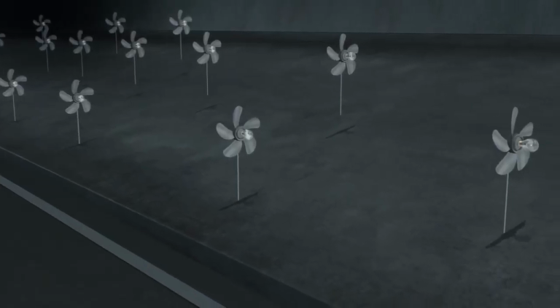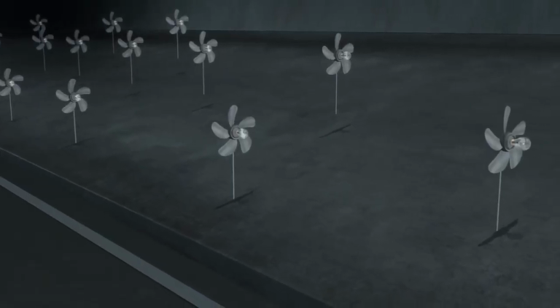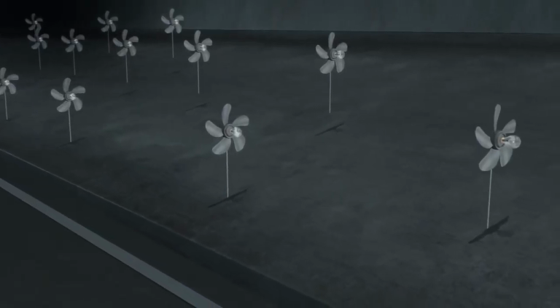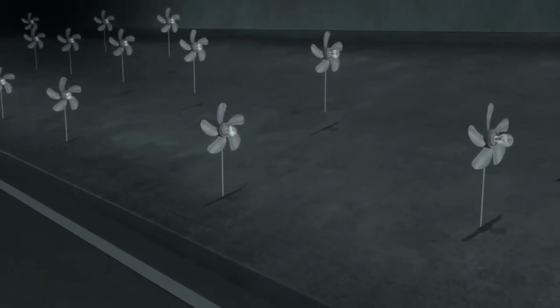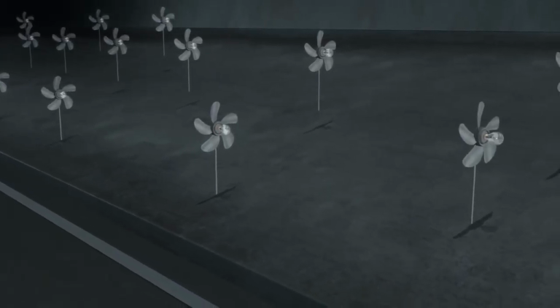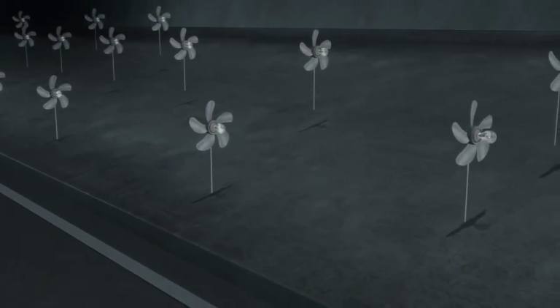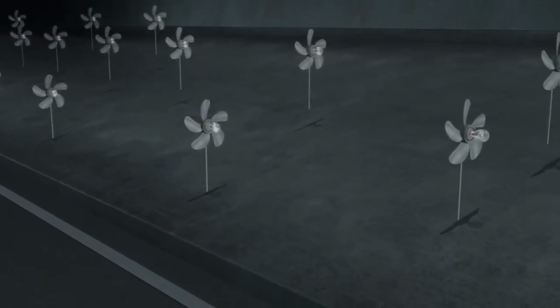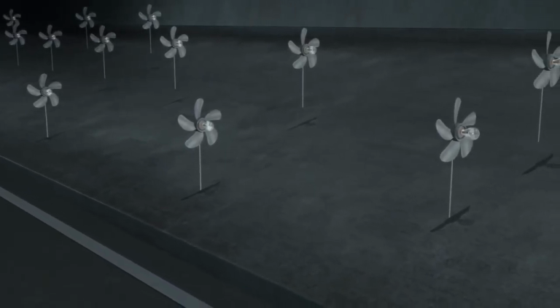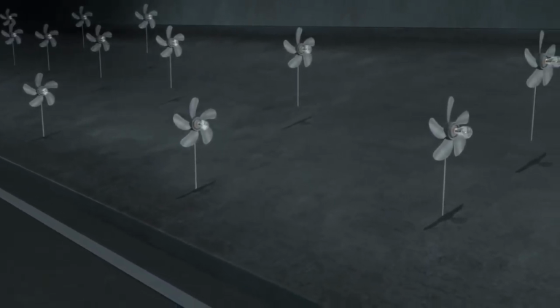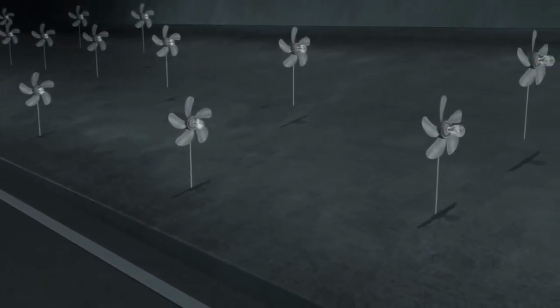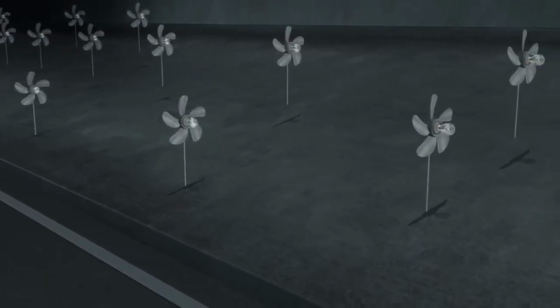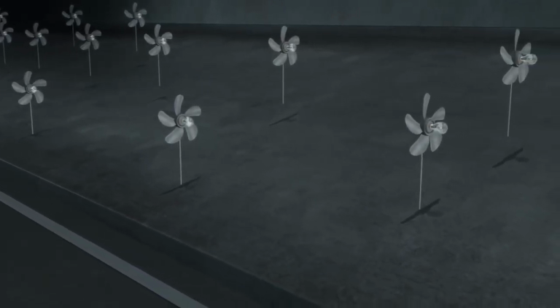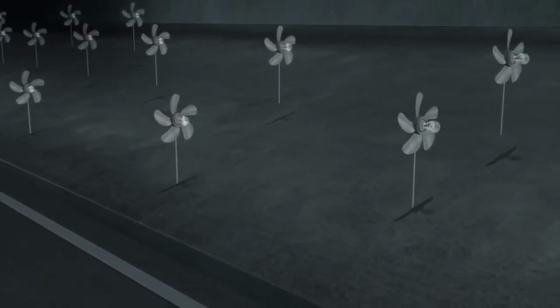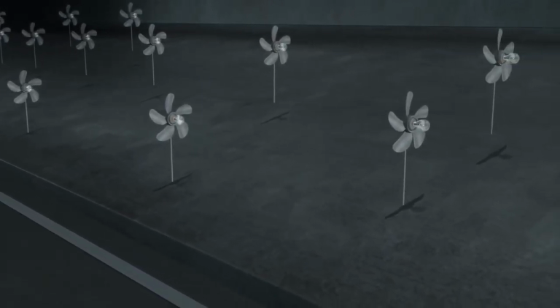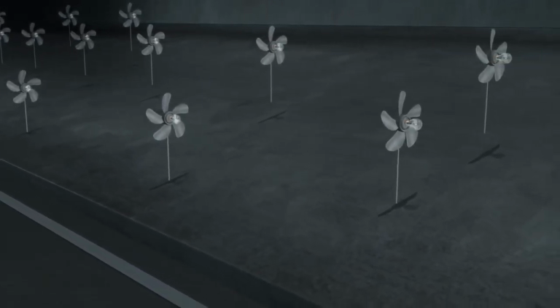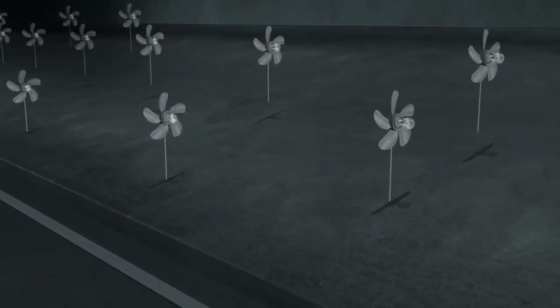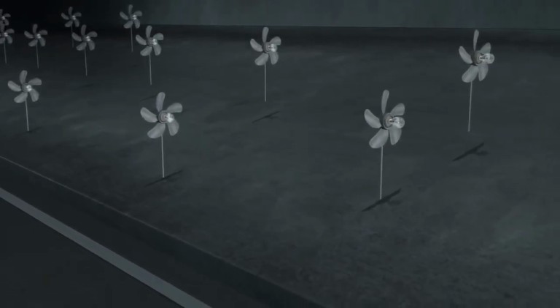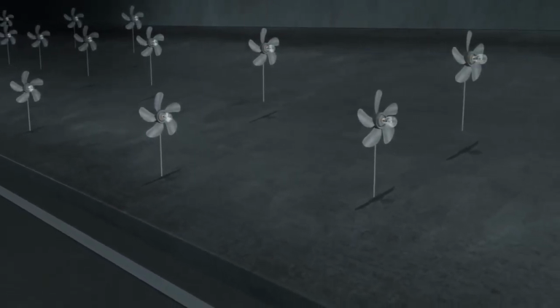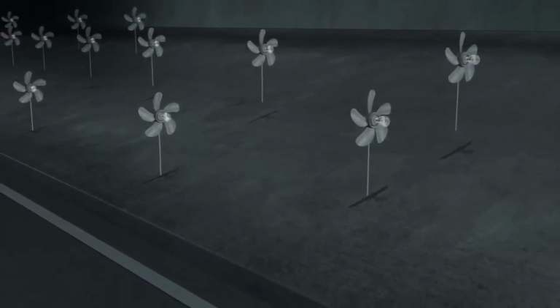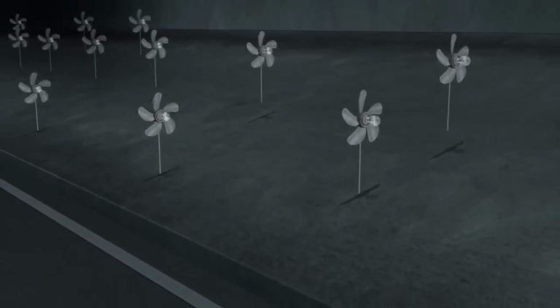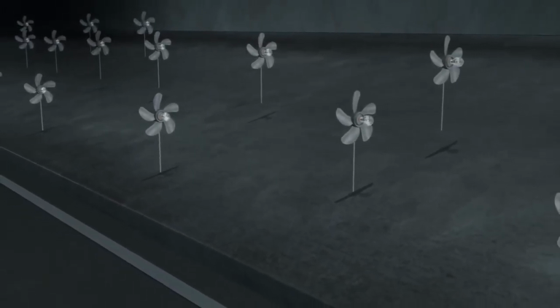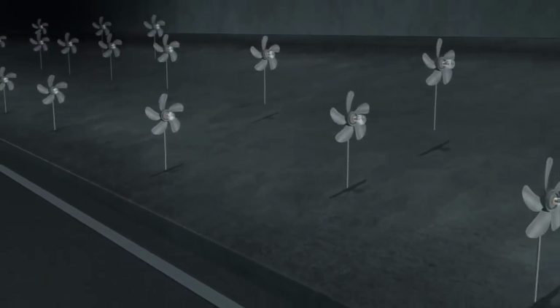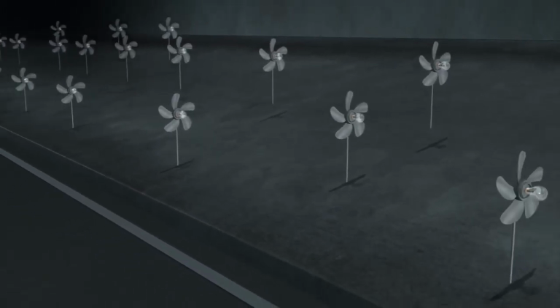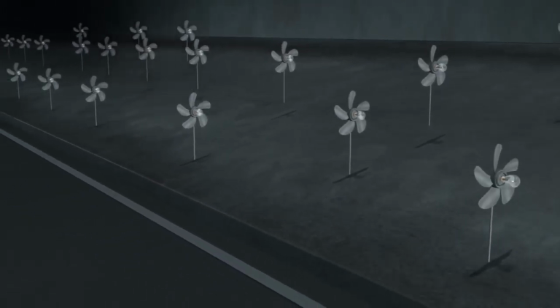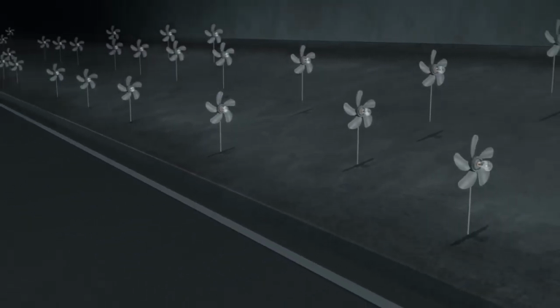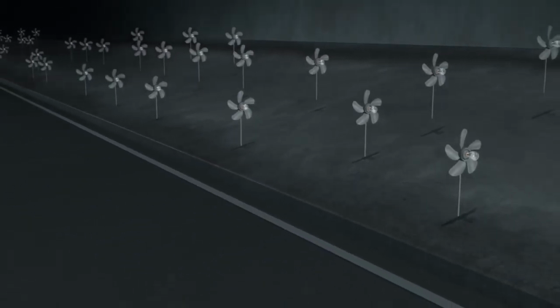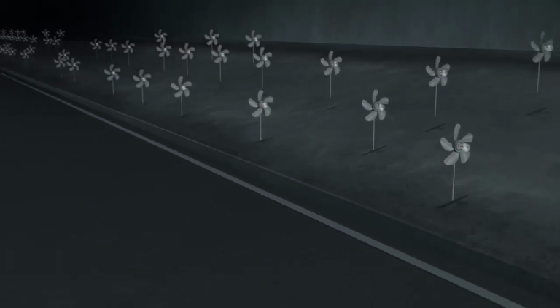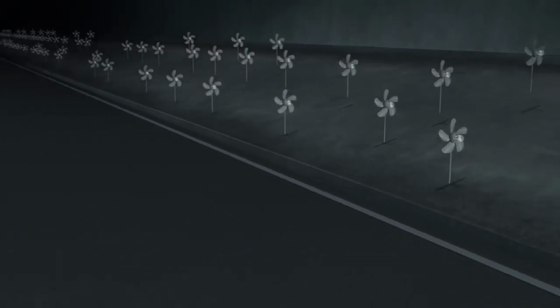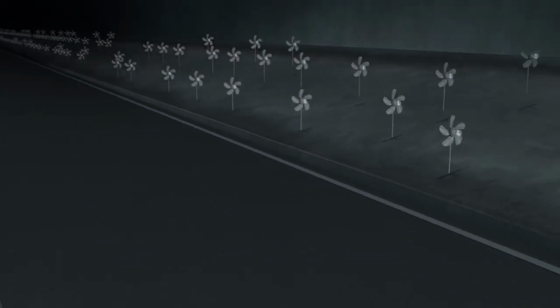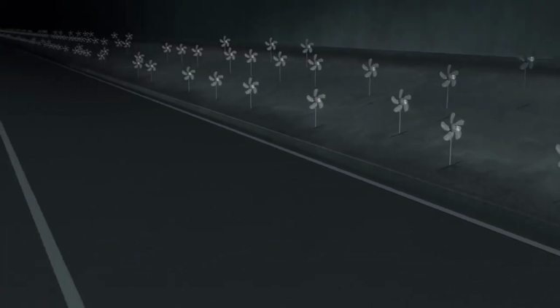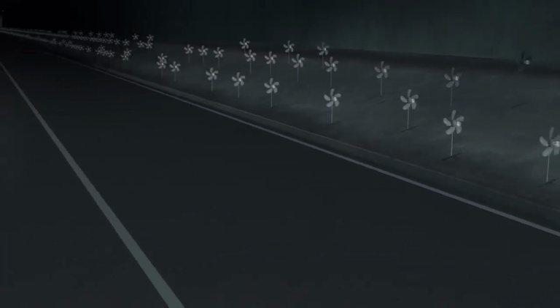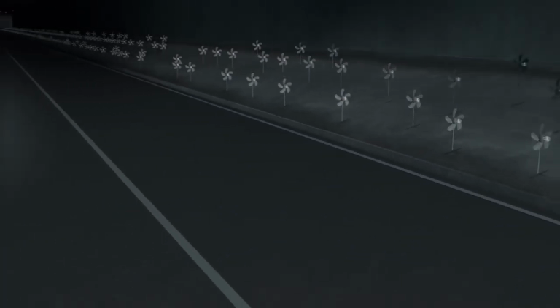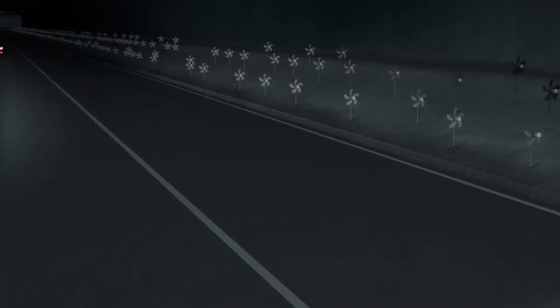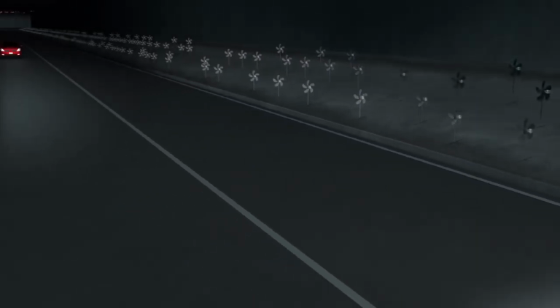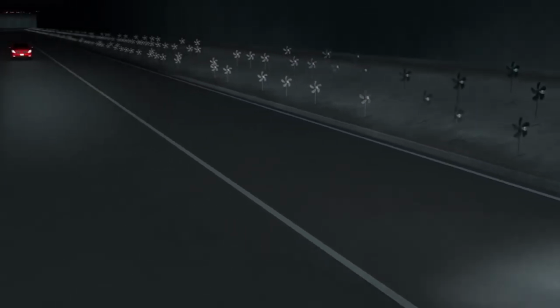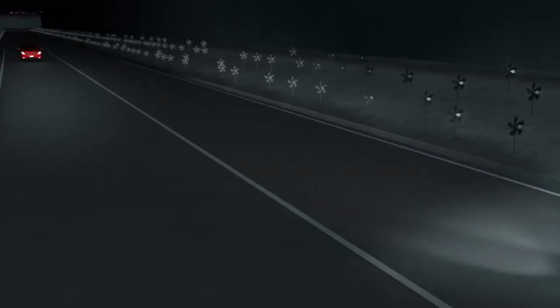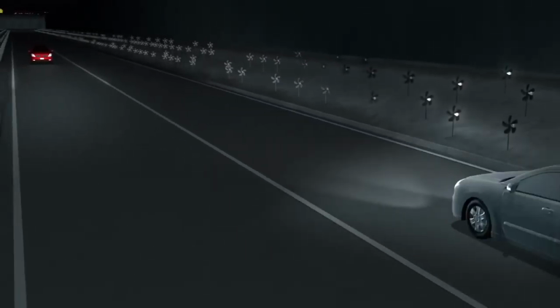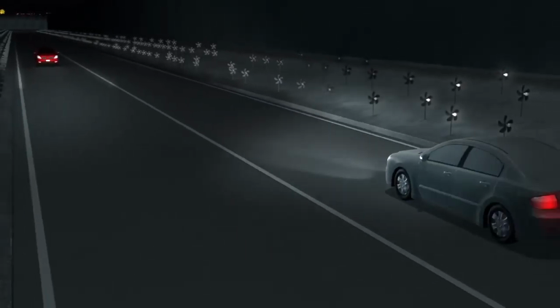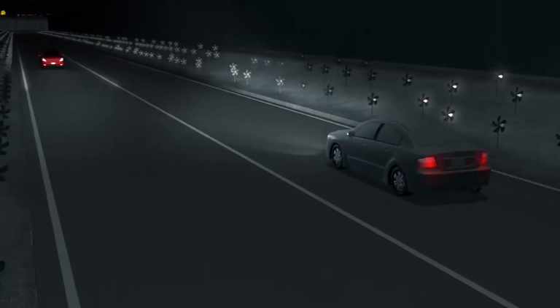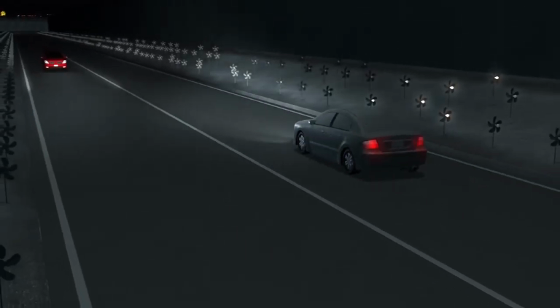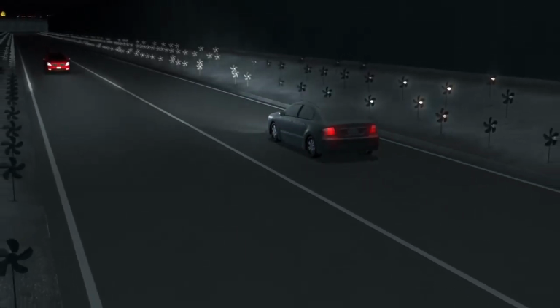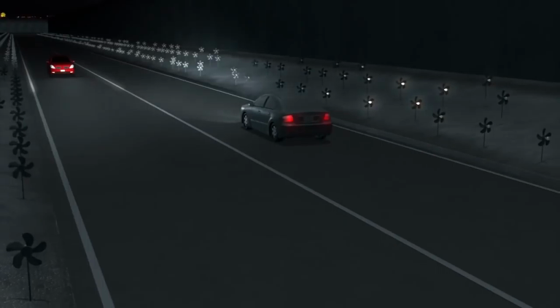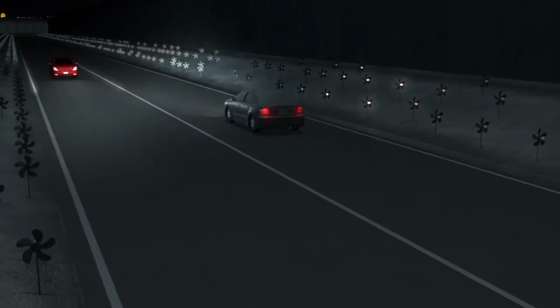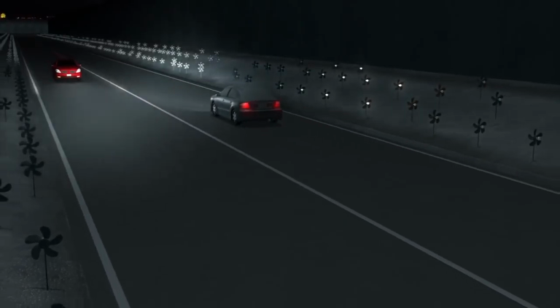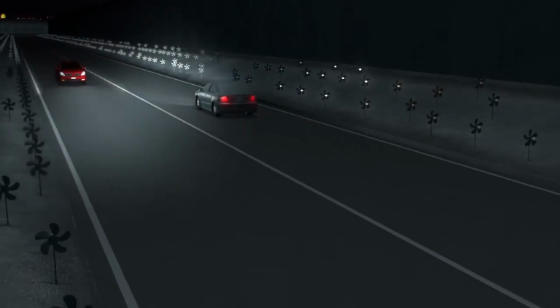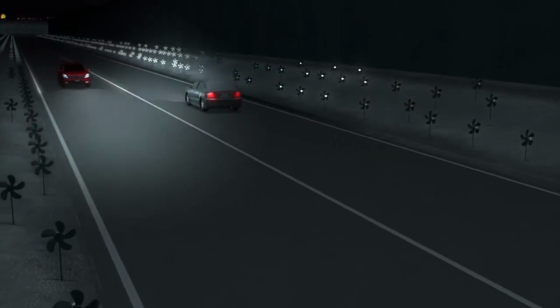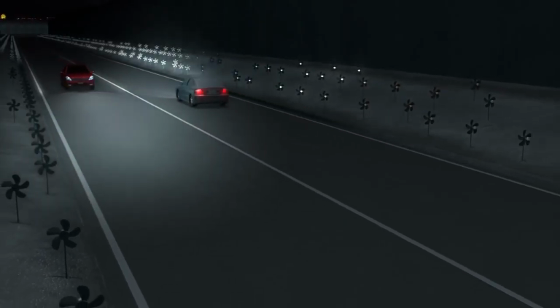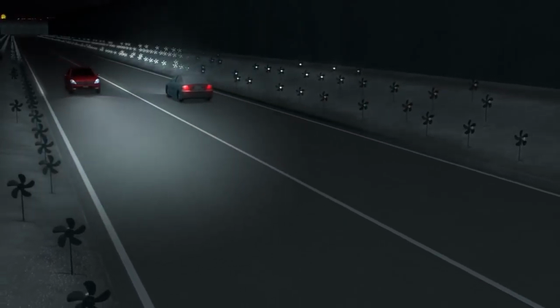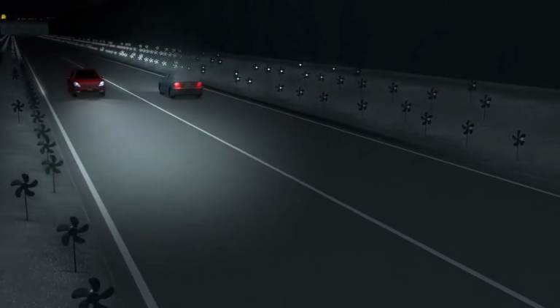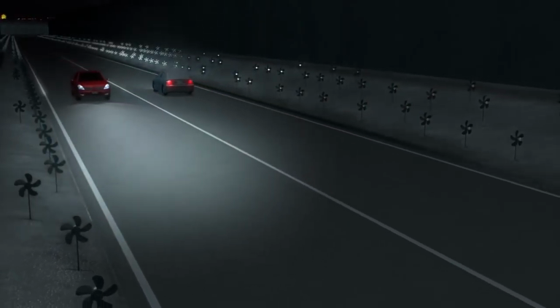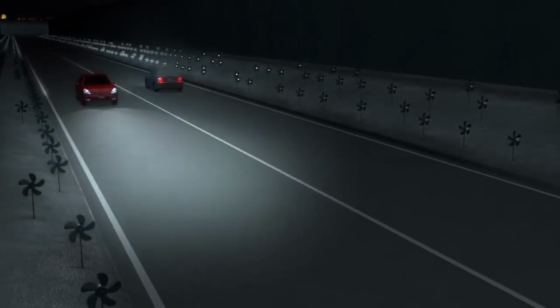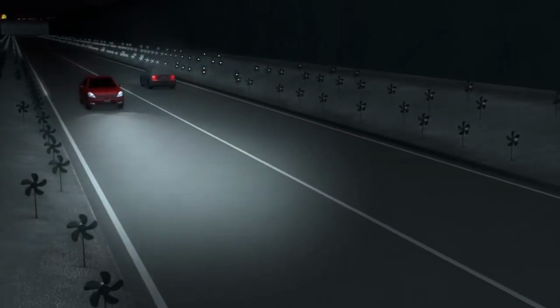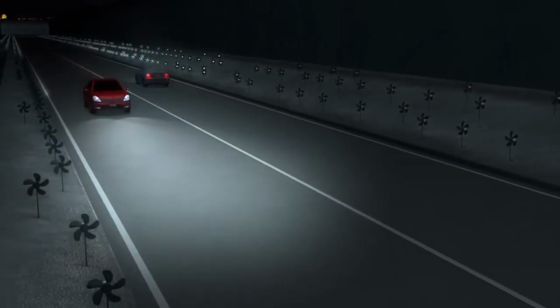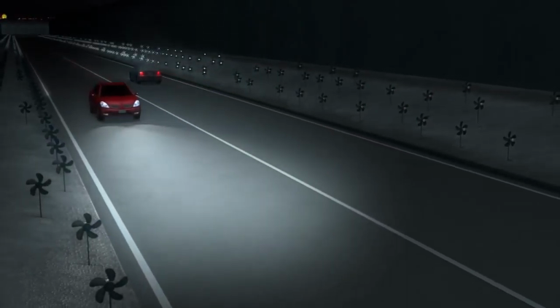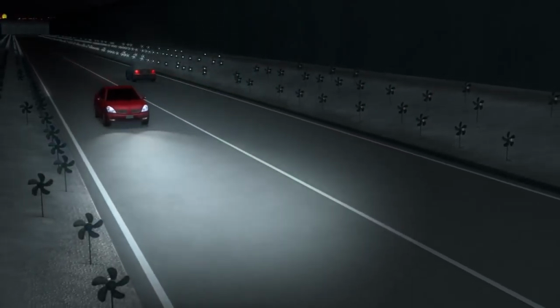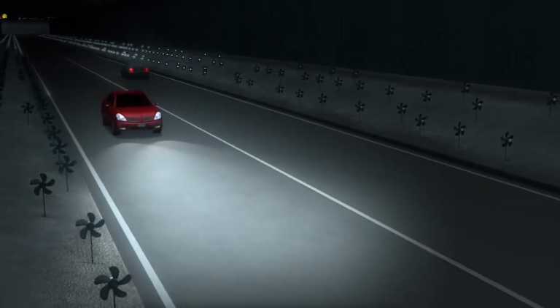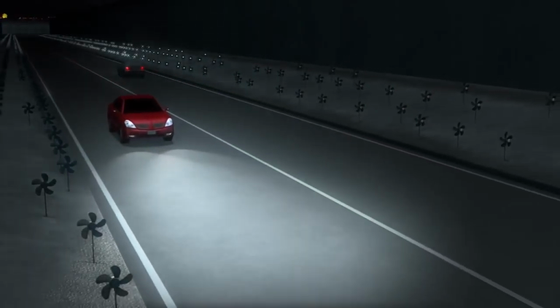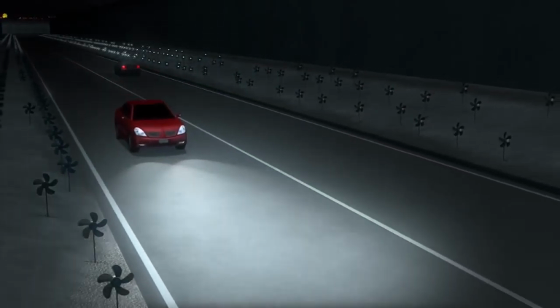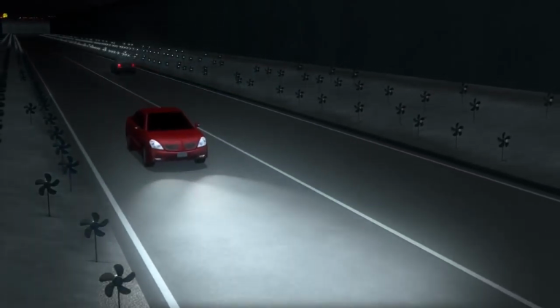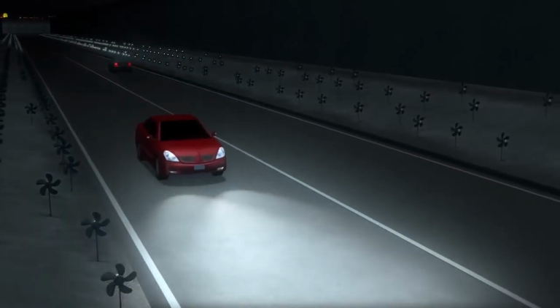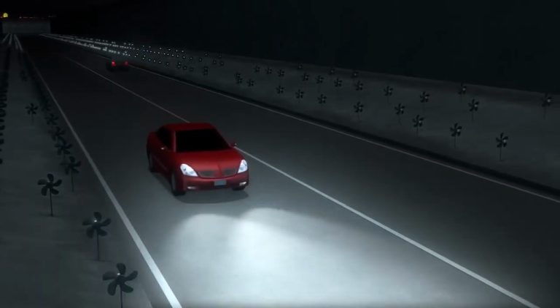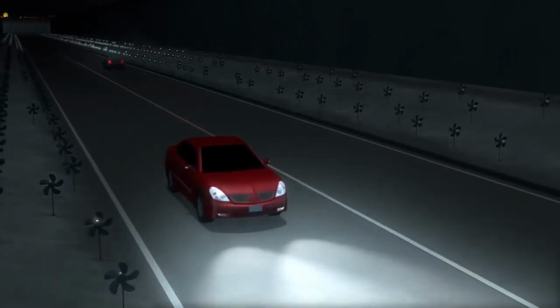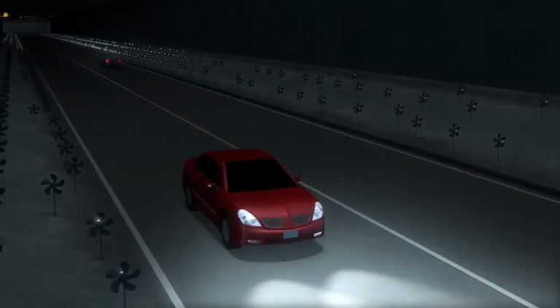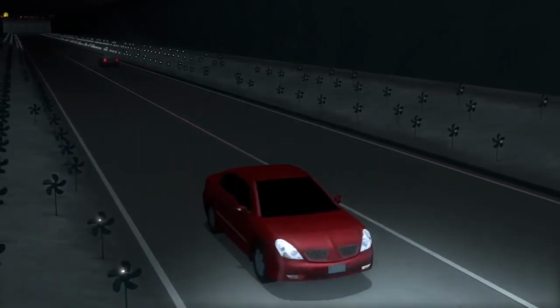Wind lights get energy from roadside pinwheel generators. They light up using the draft produced by passing vehicles.